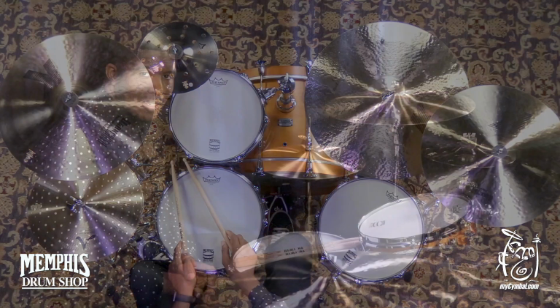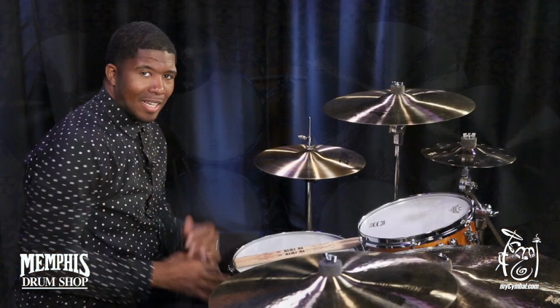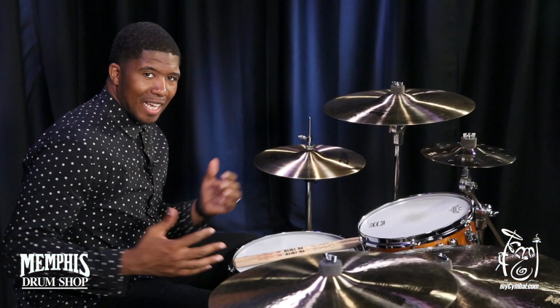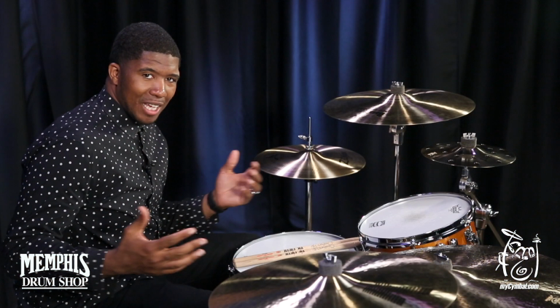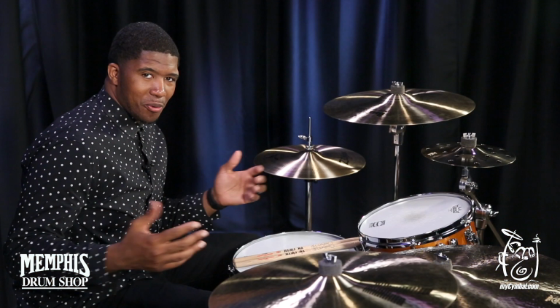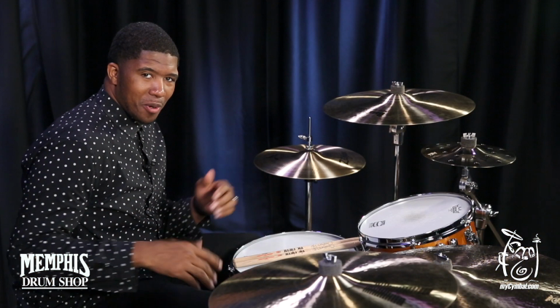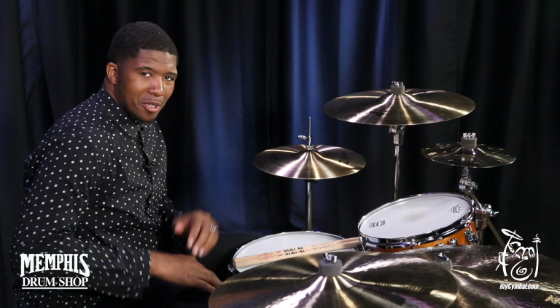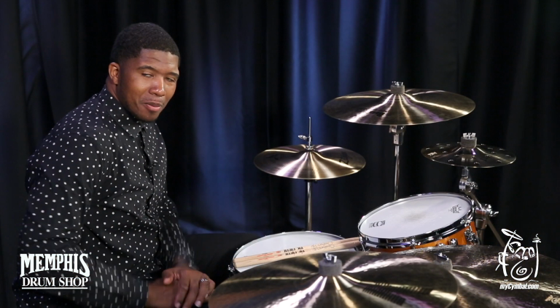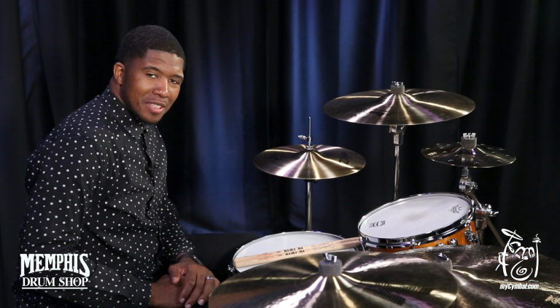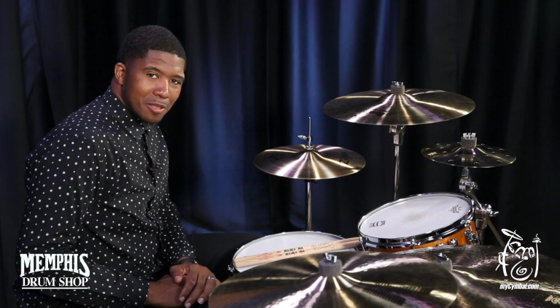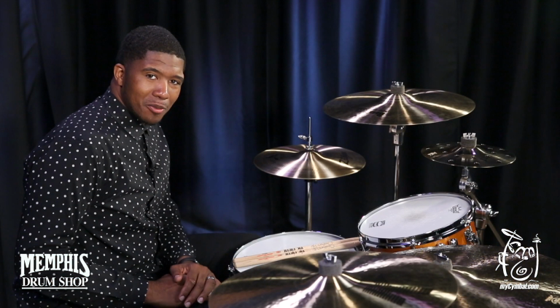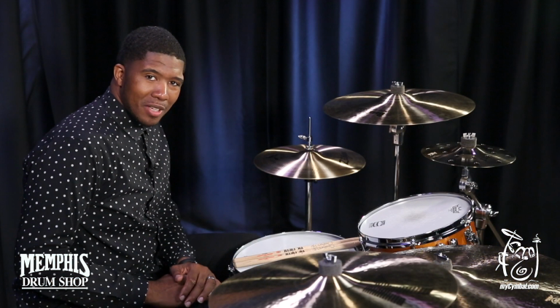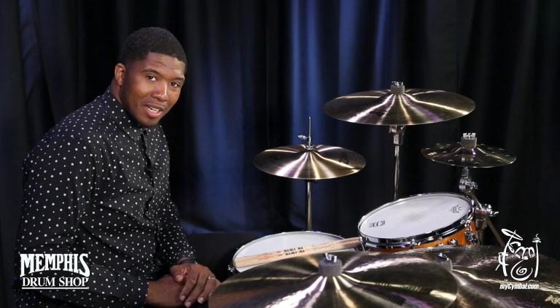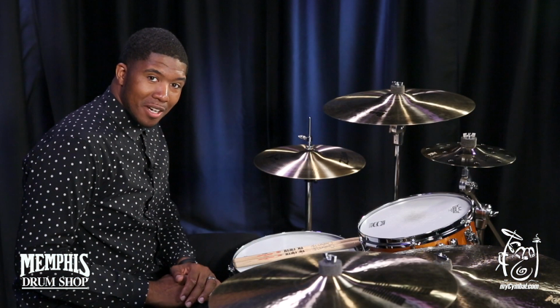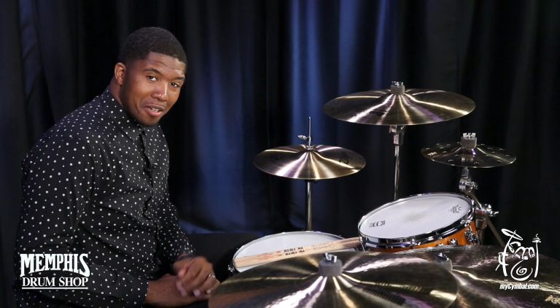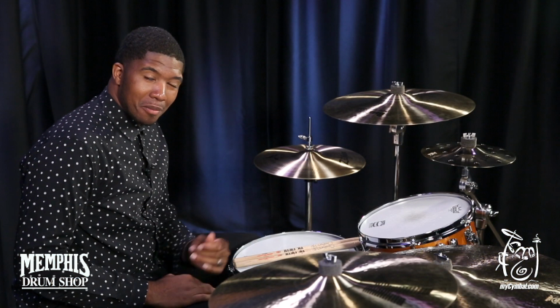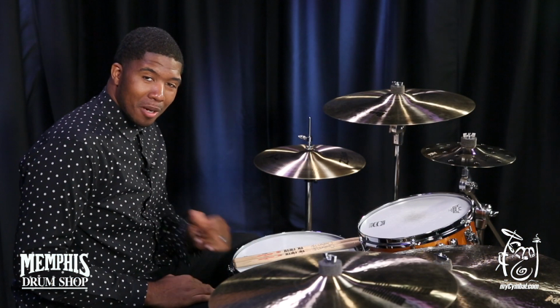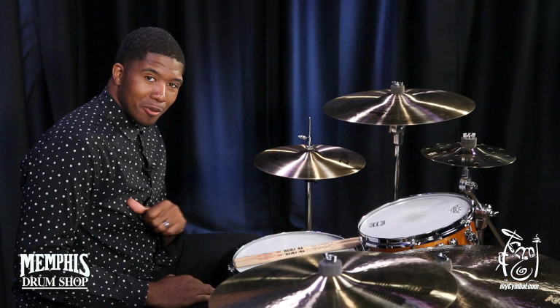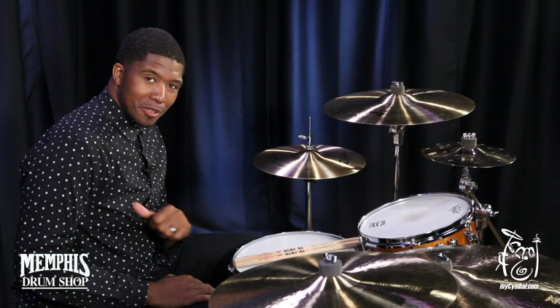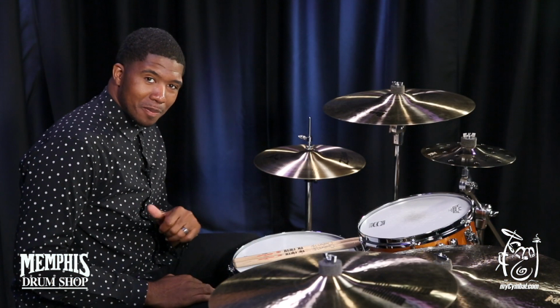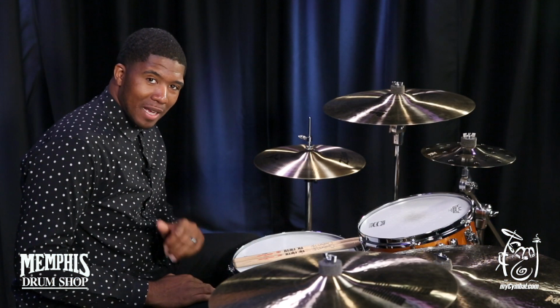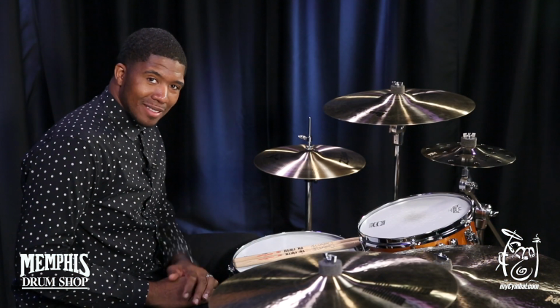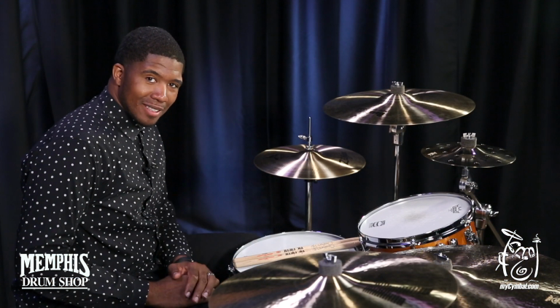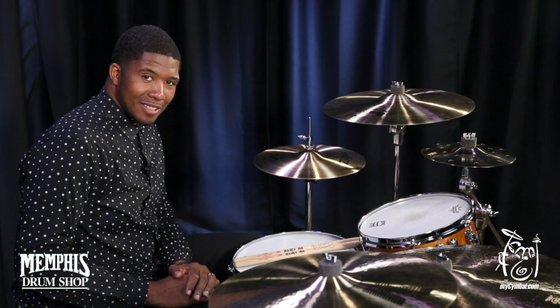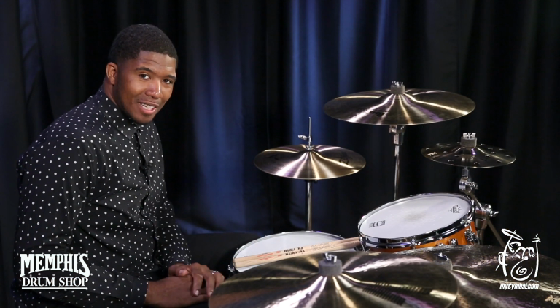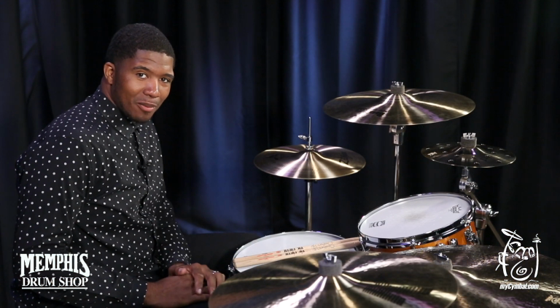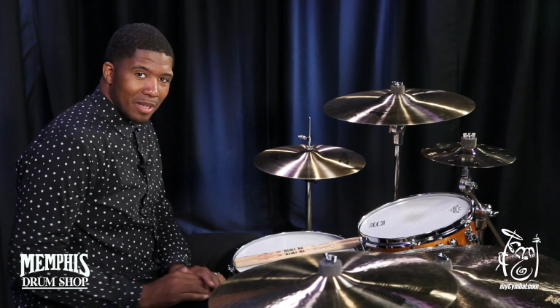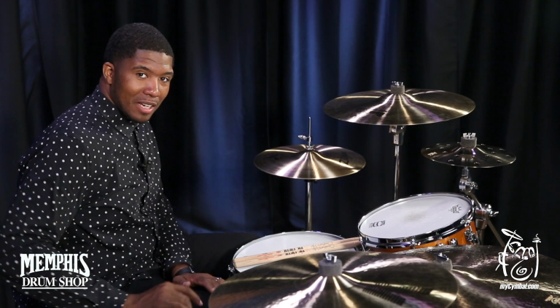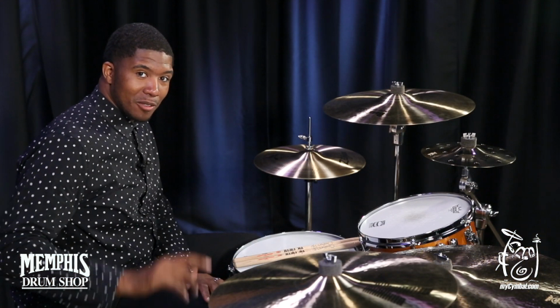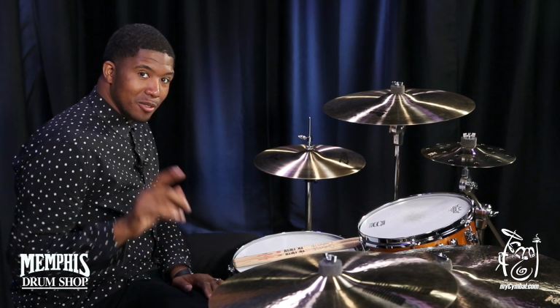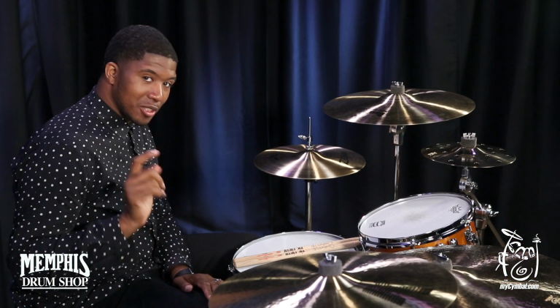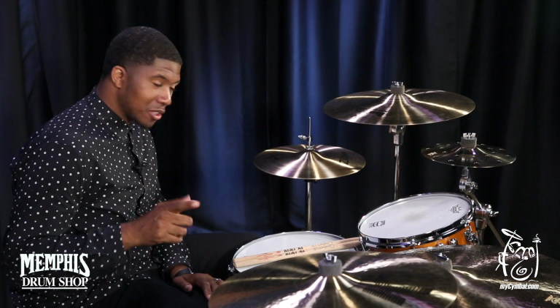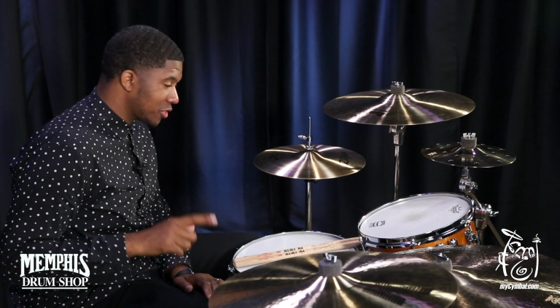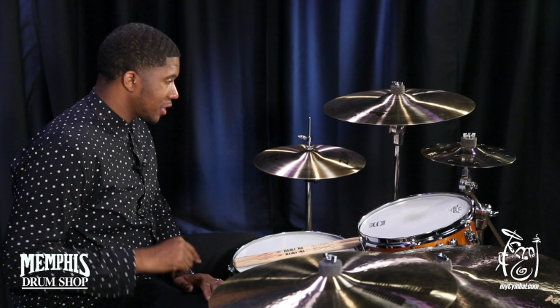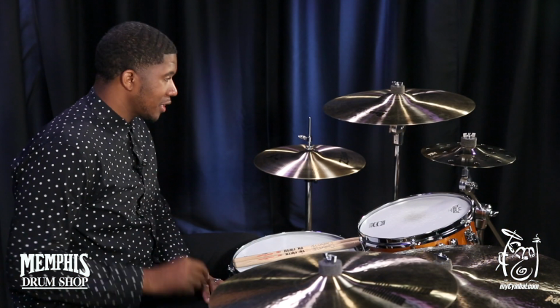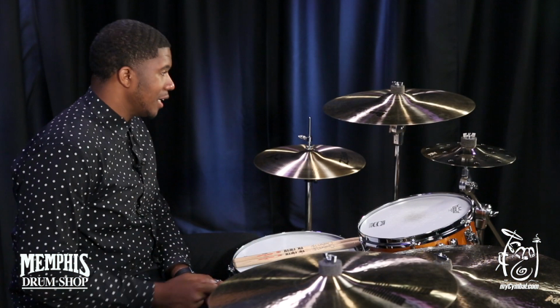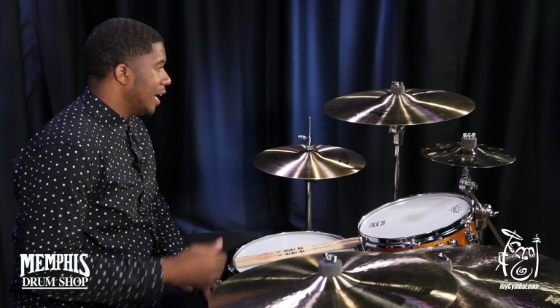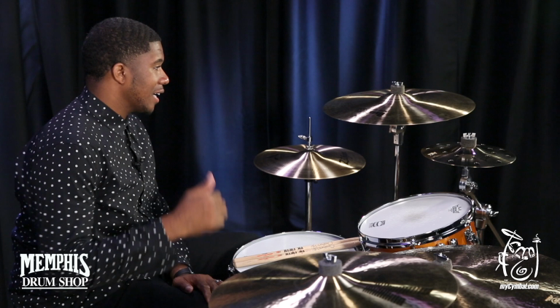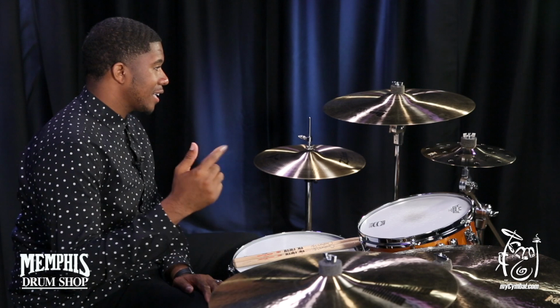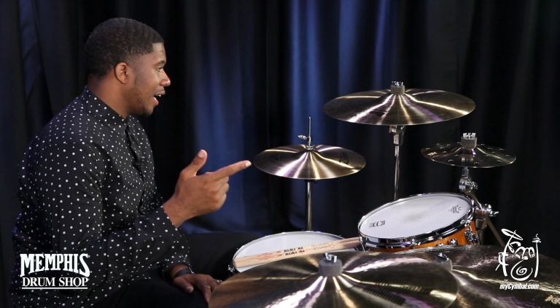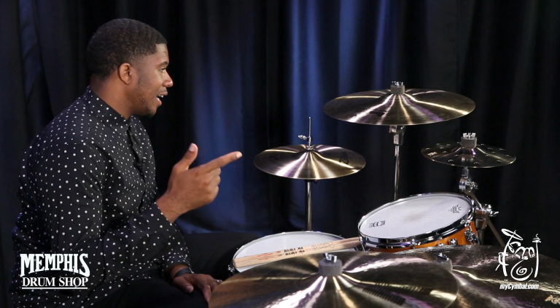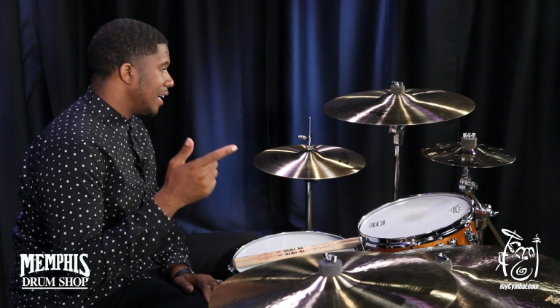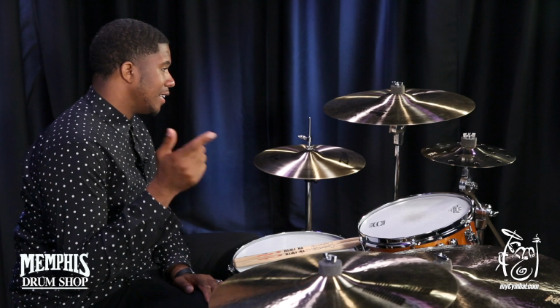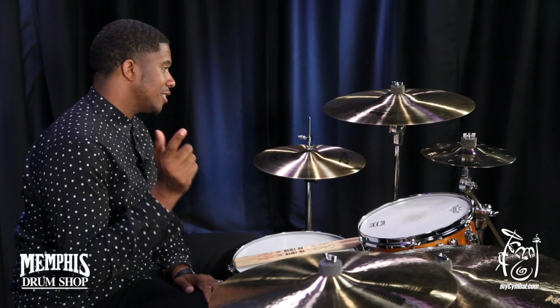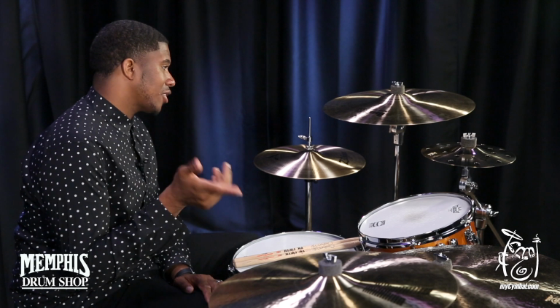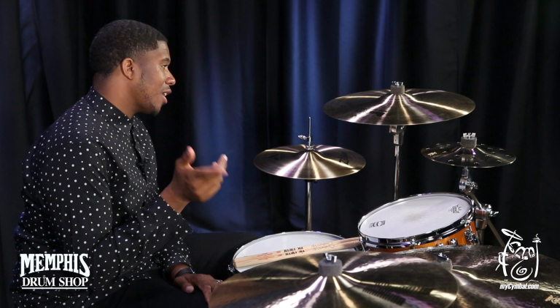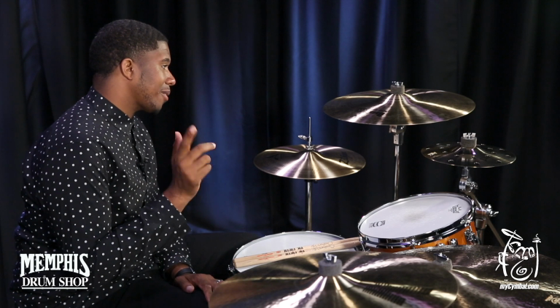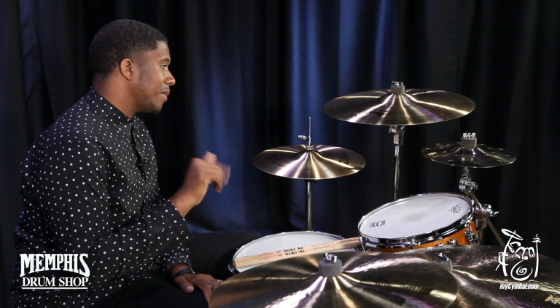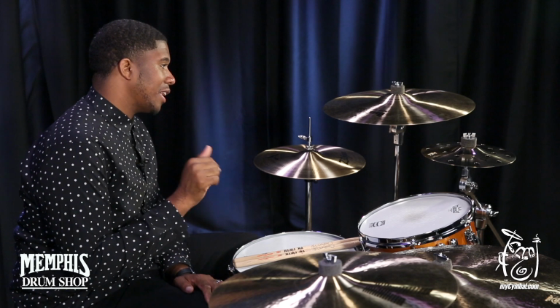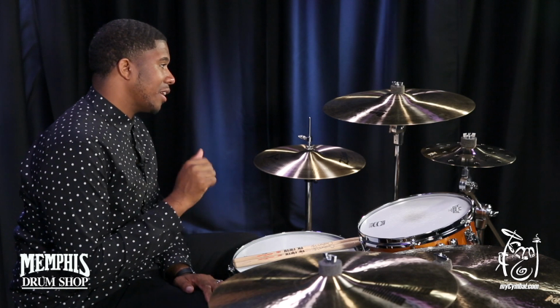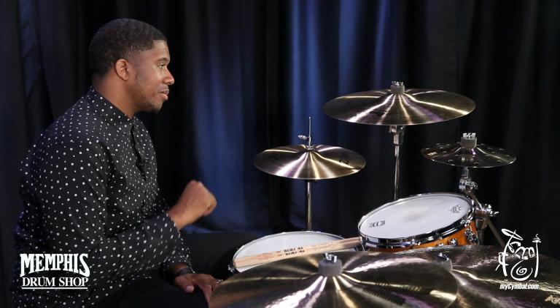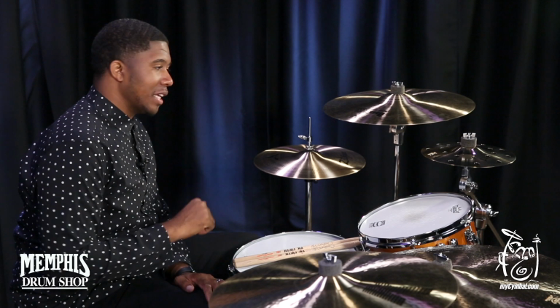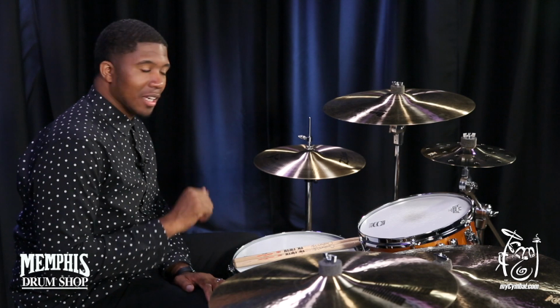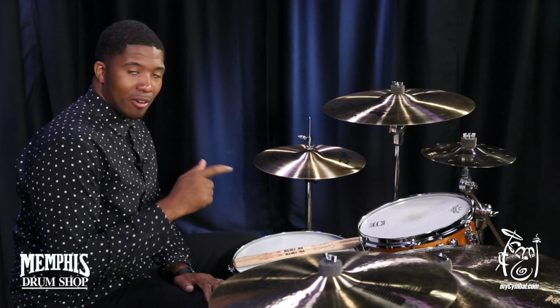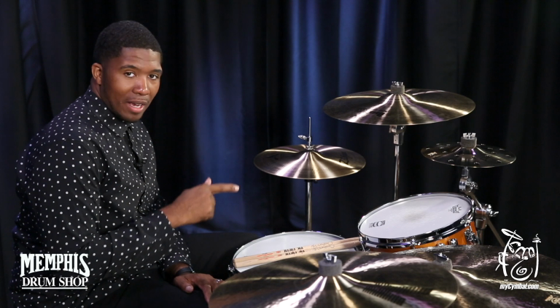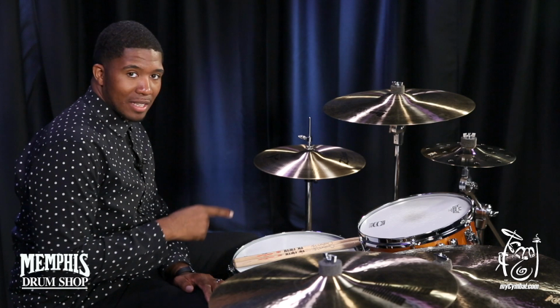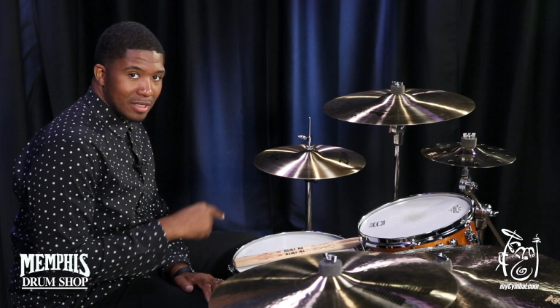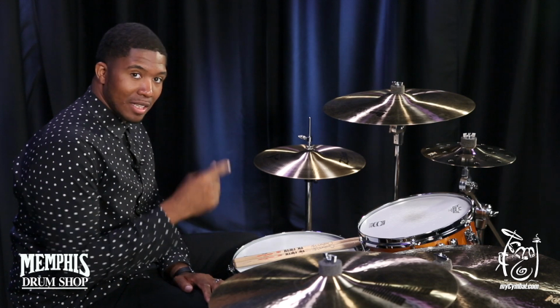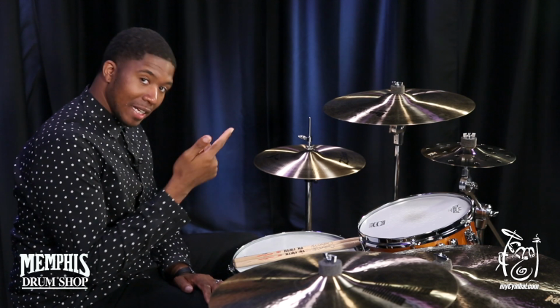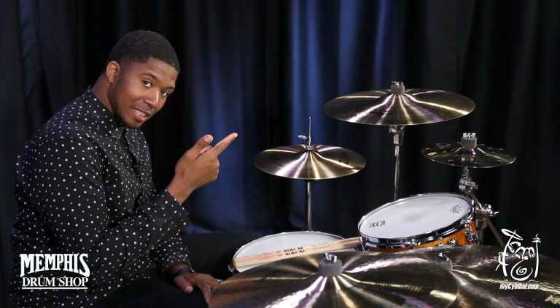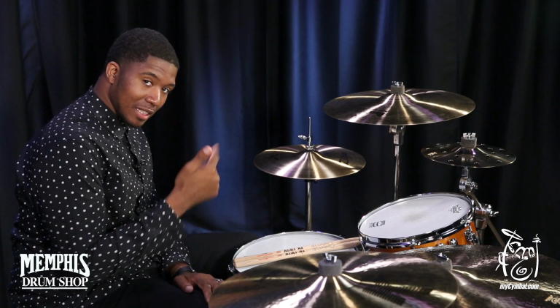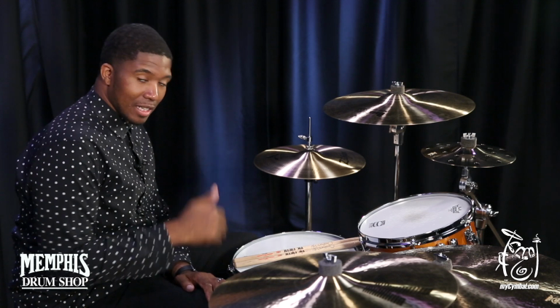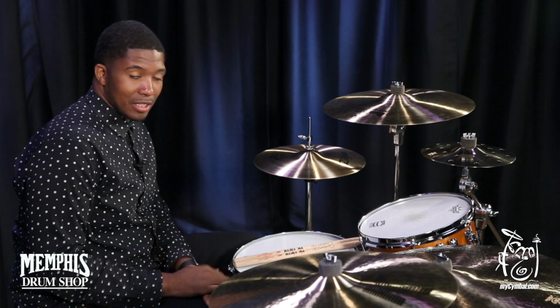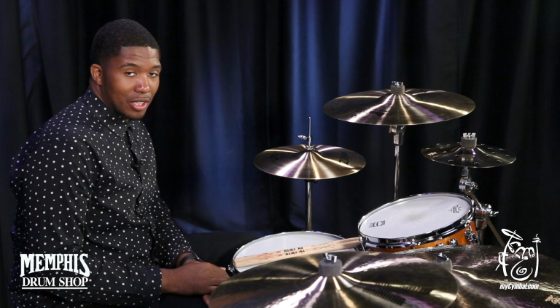Hey, welcome to MySimple.com. I'm Chris Pat, and today we have your Zildjian K Dark Medium Thin Crash, the 18-inch.